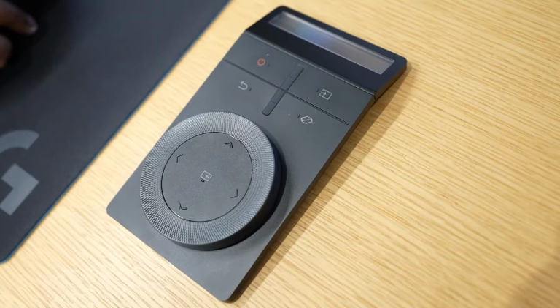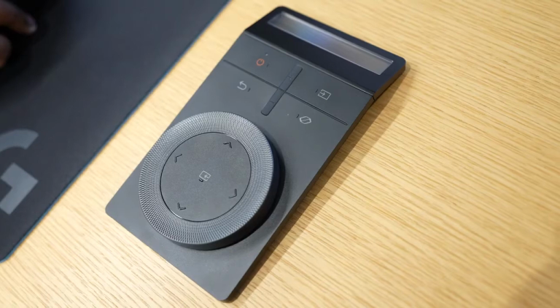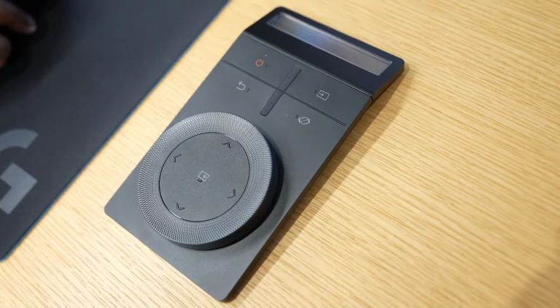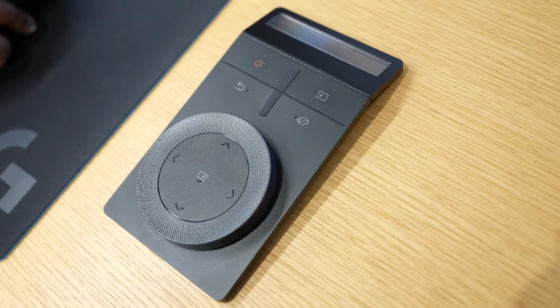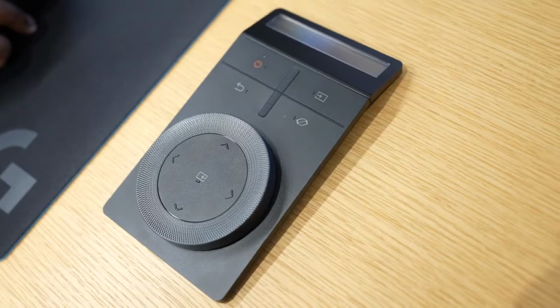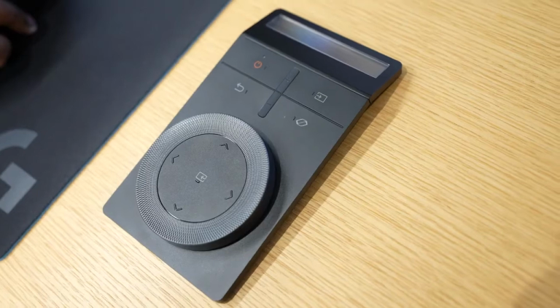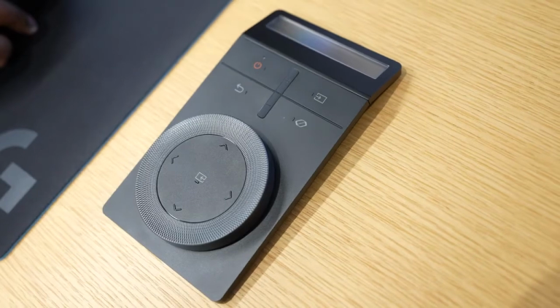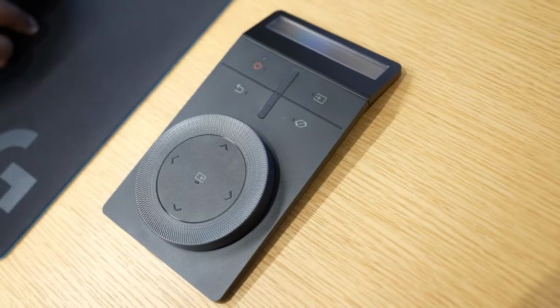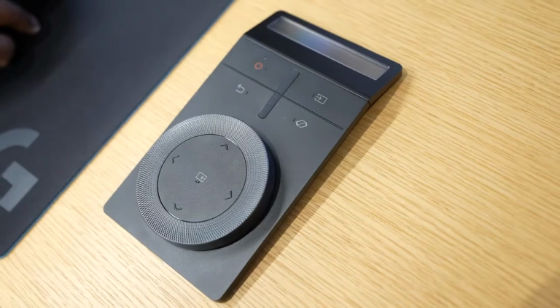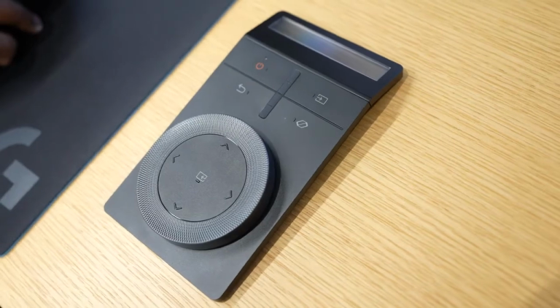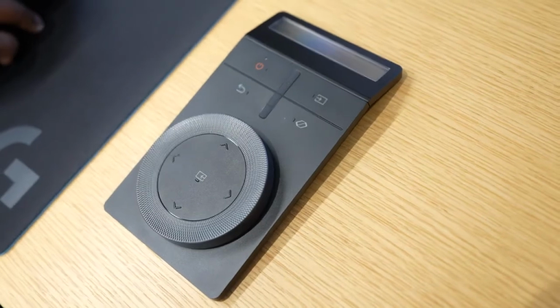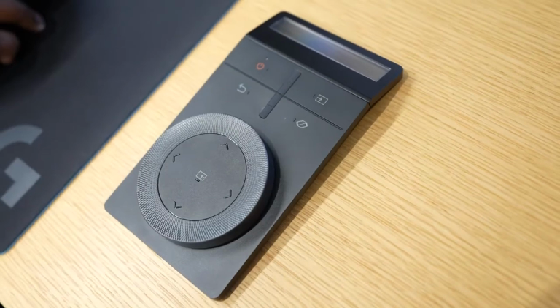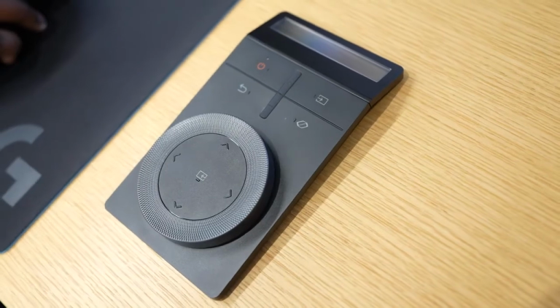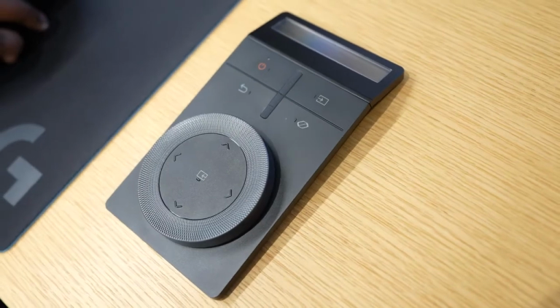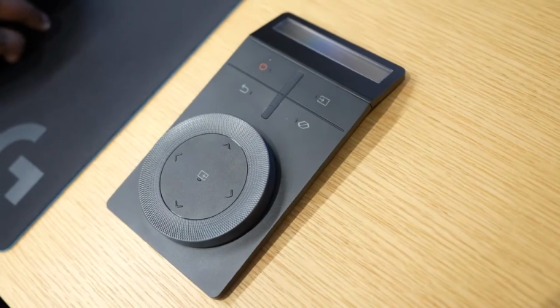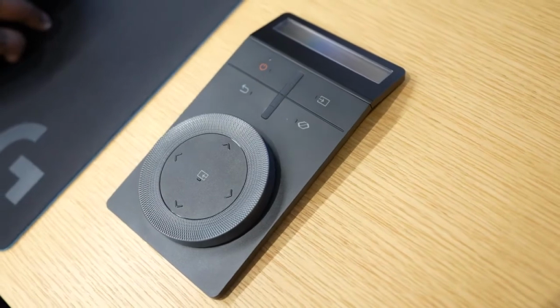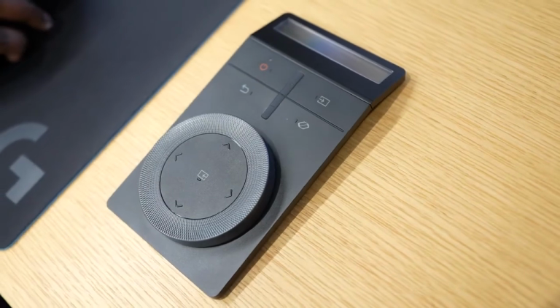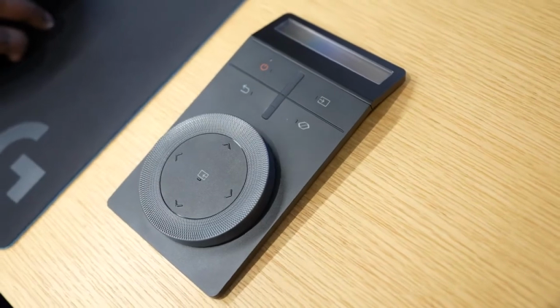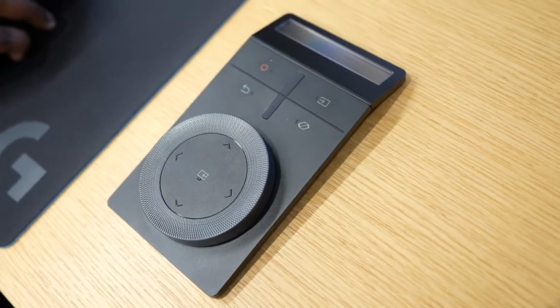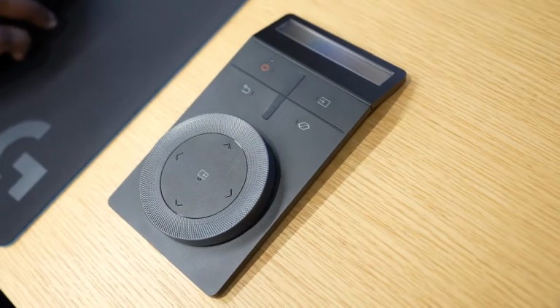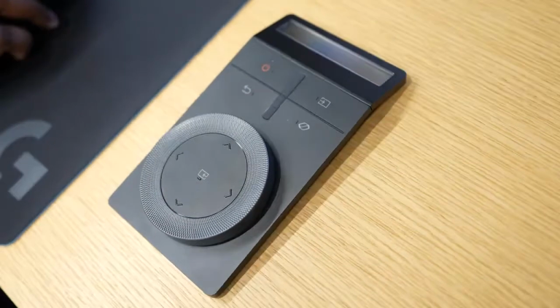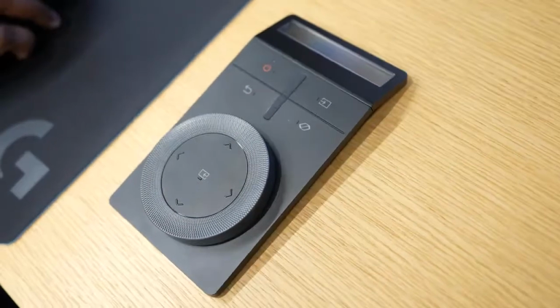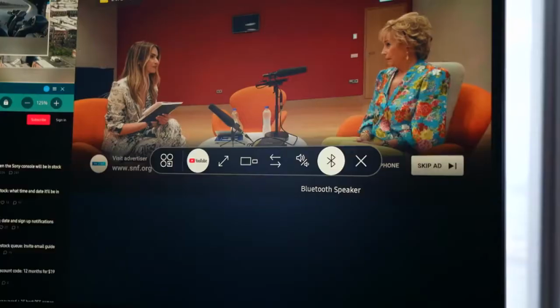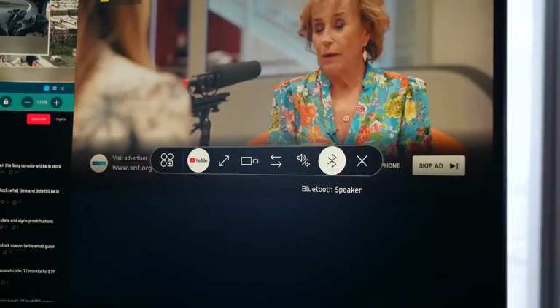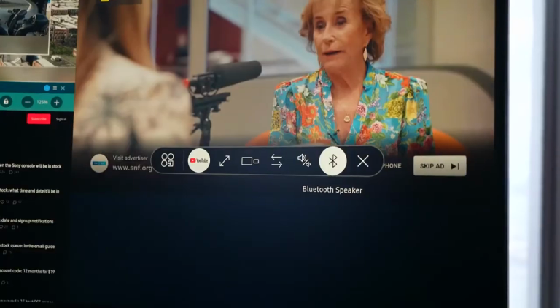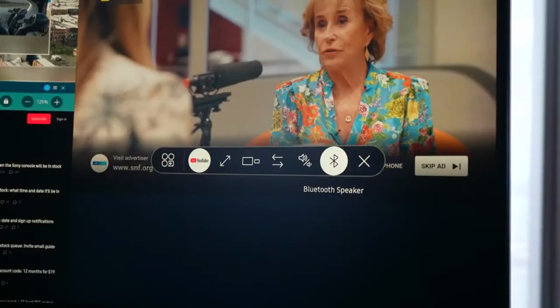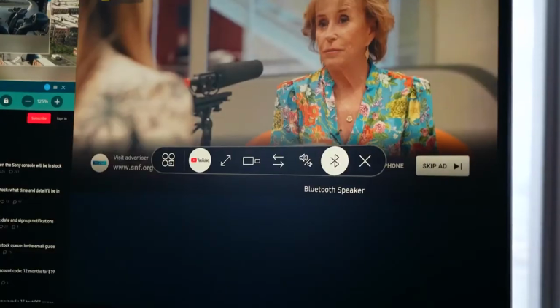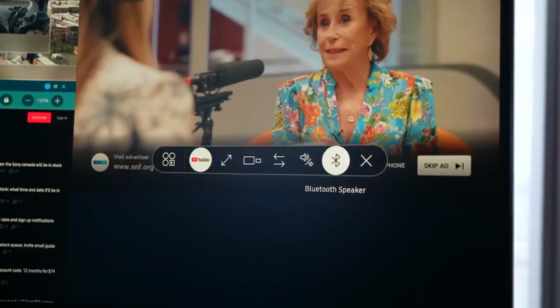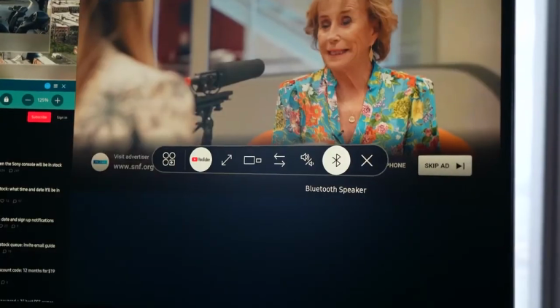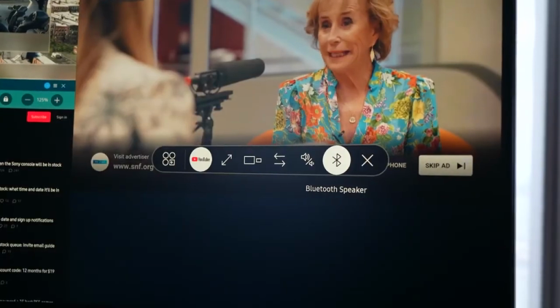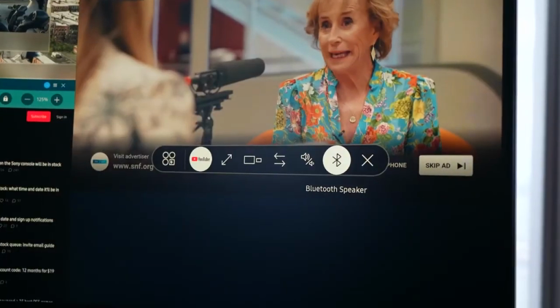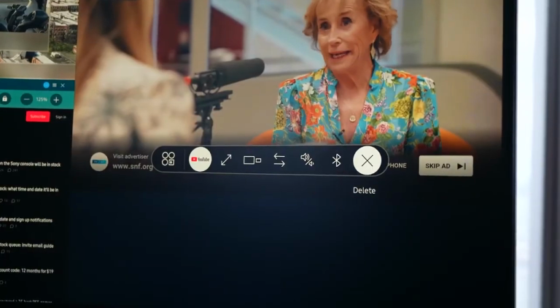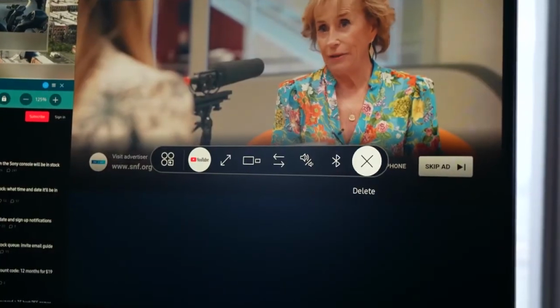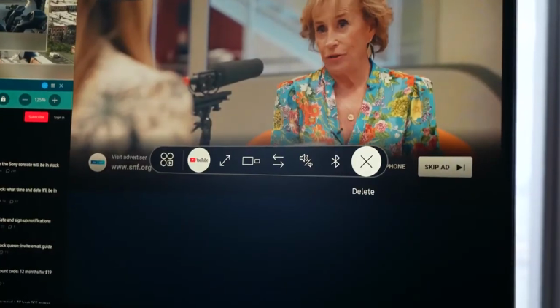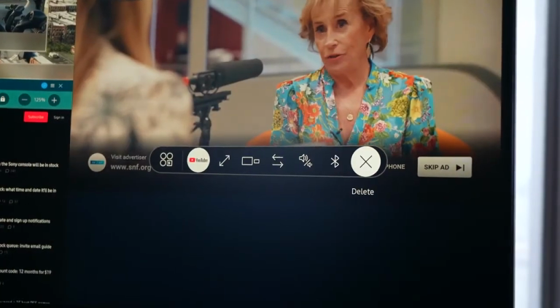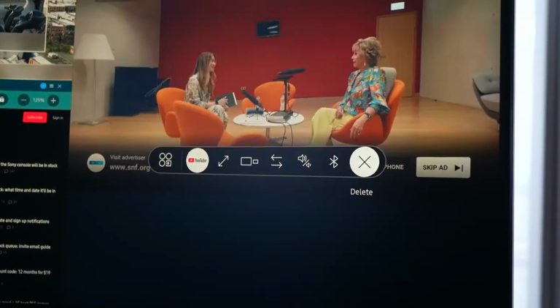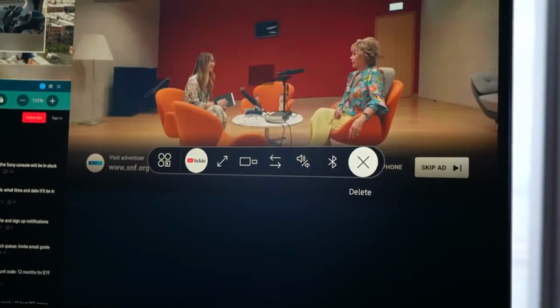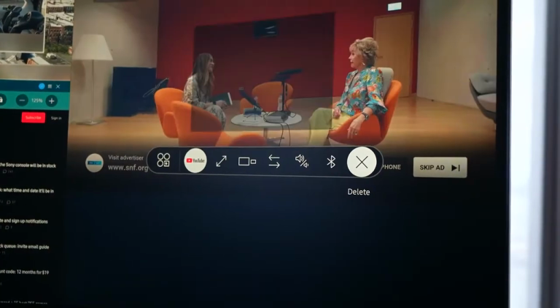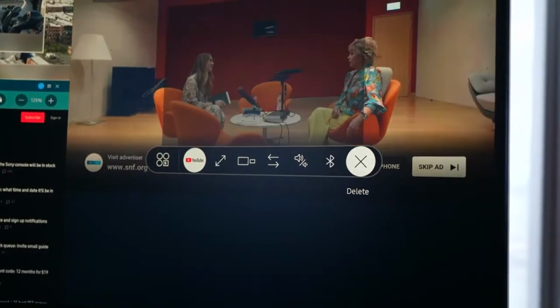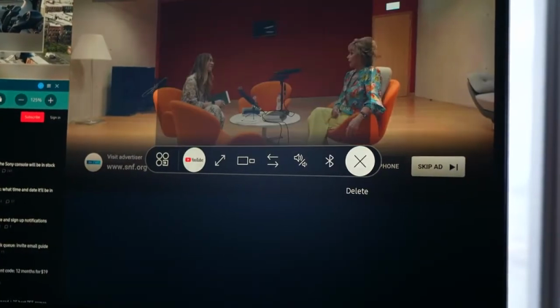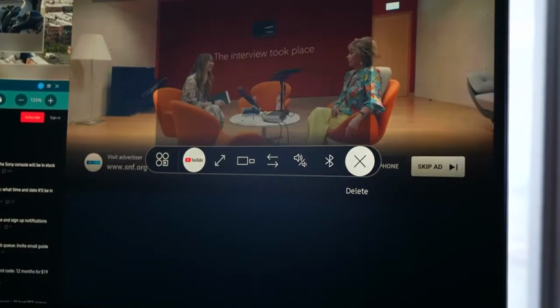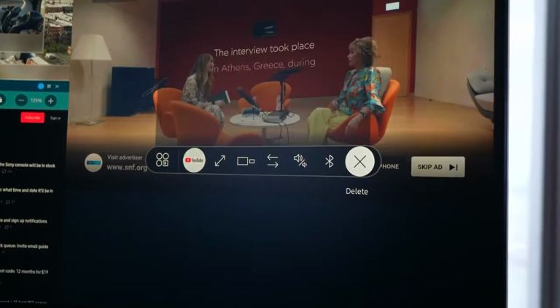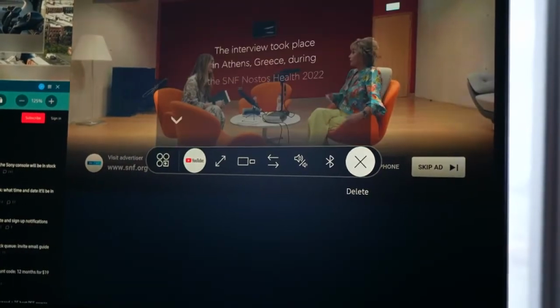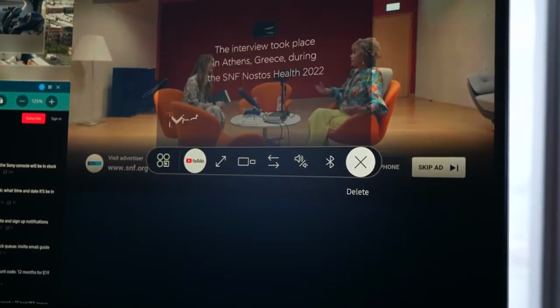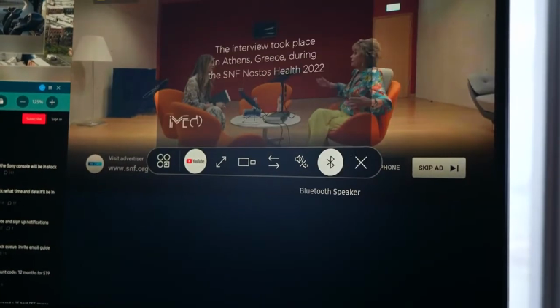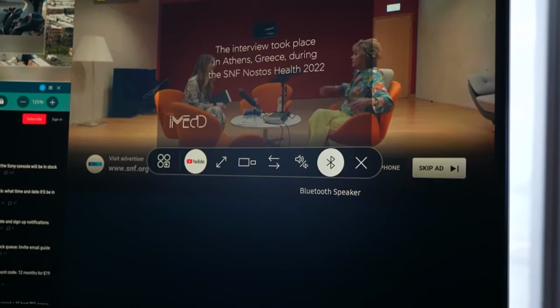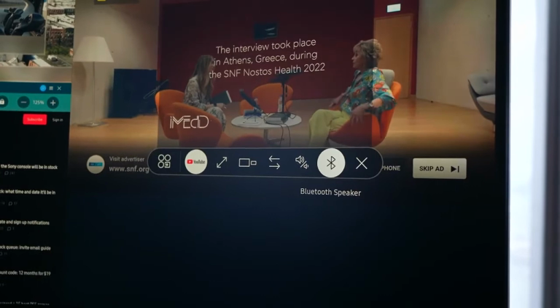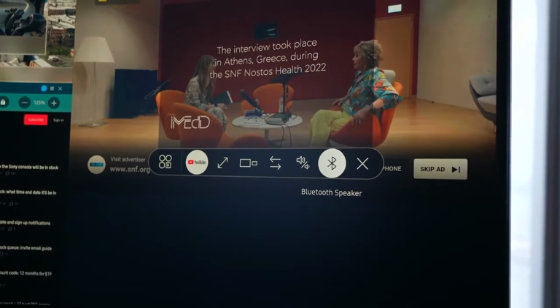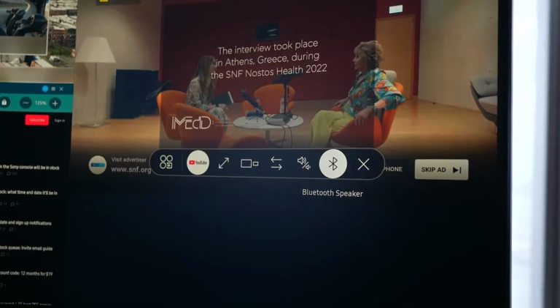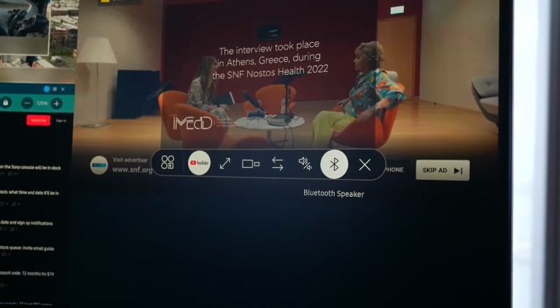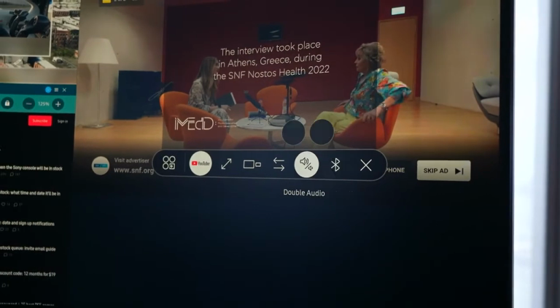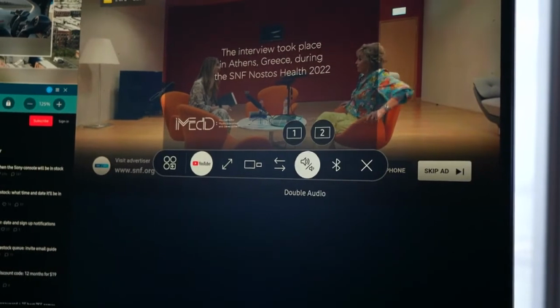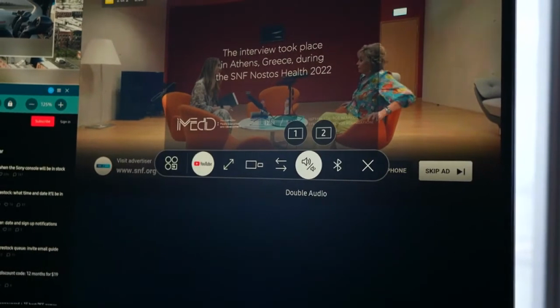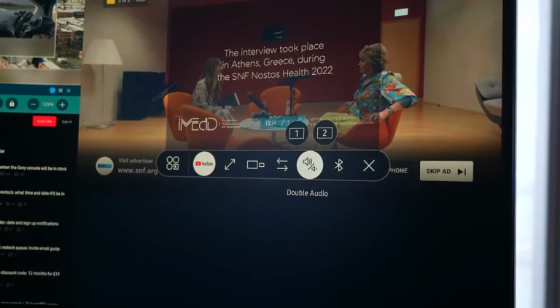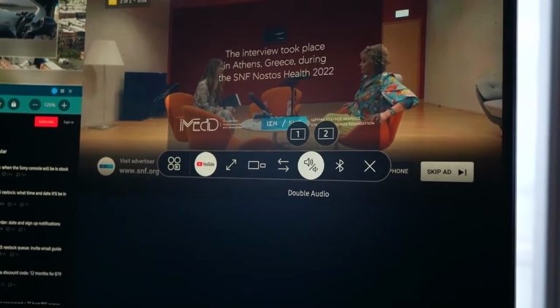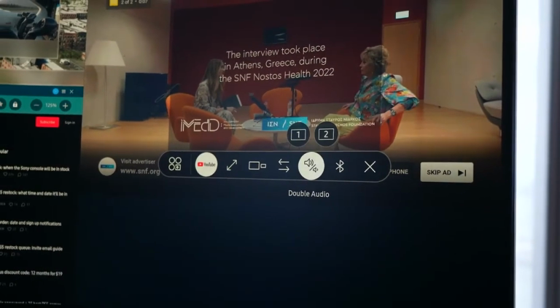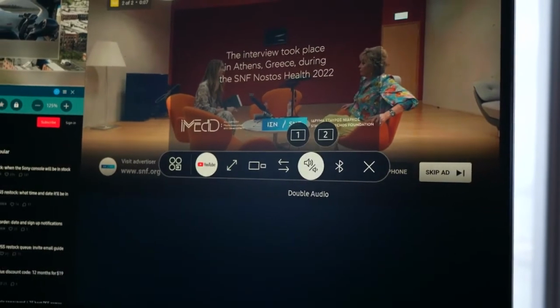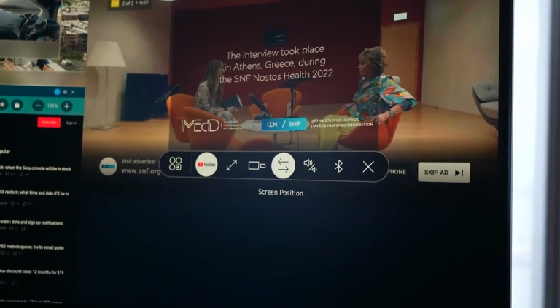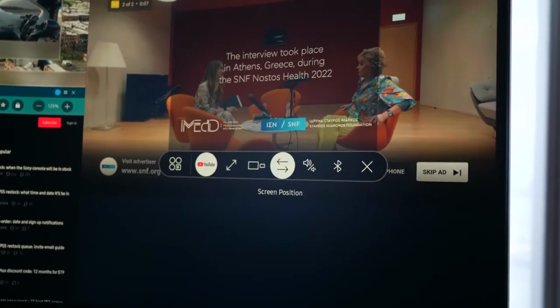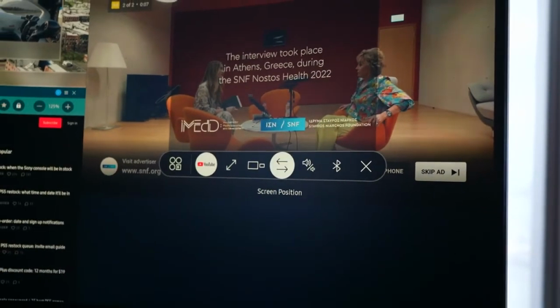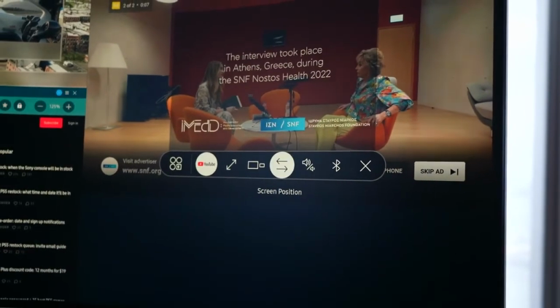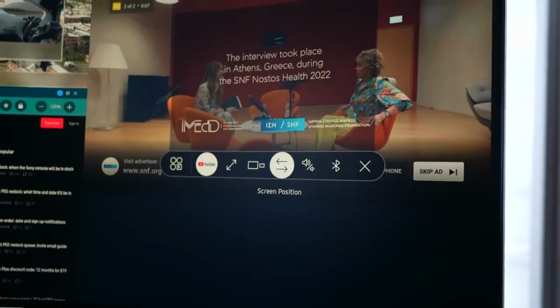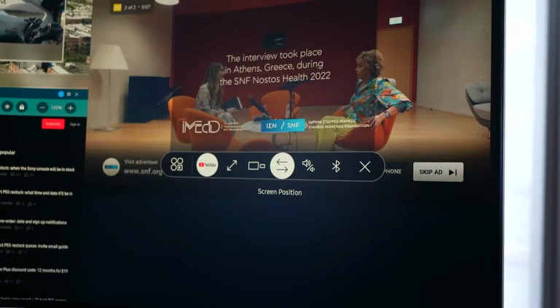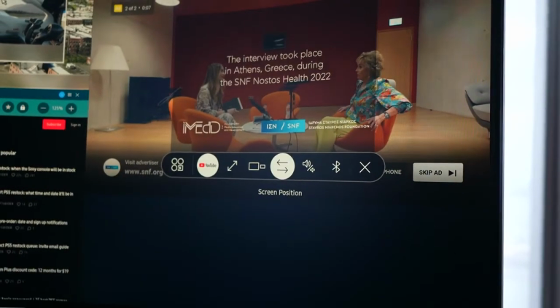The other thing about the Arc Dial too is it allows you to do picture-in-picture, different modes, control different settings, and have different things playing at the same time.